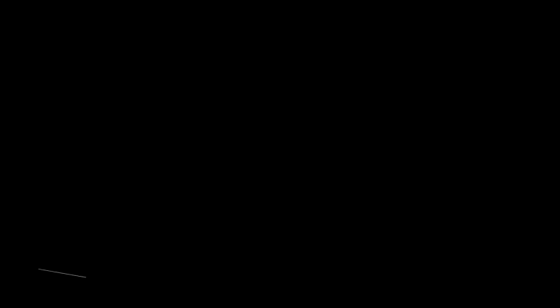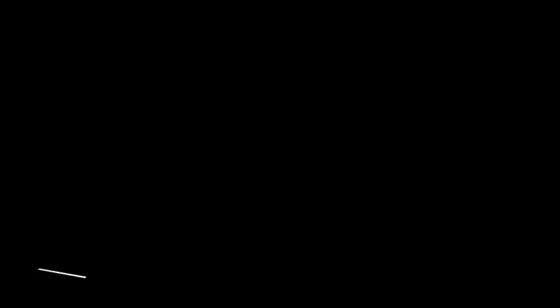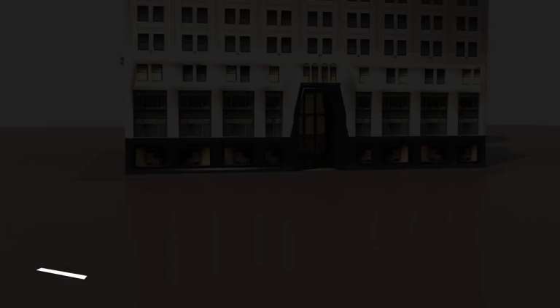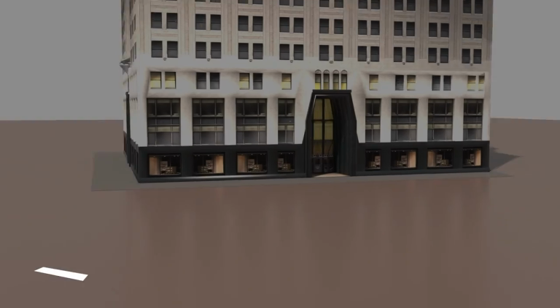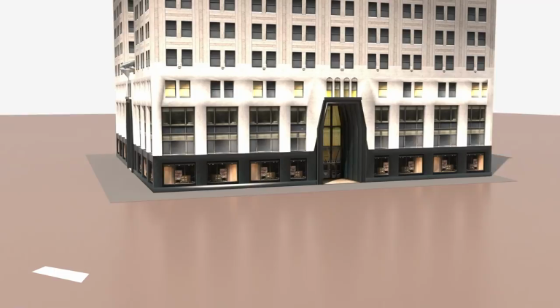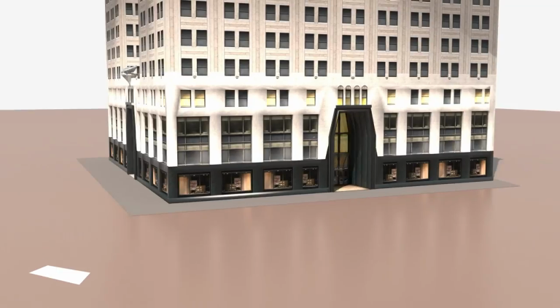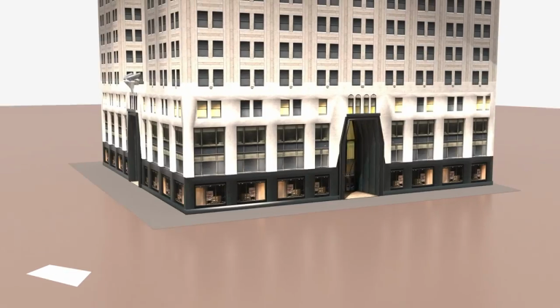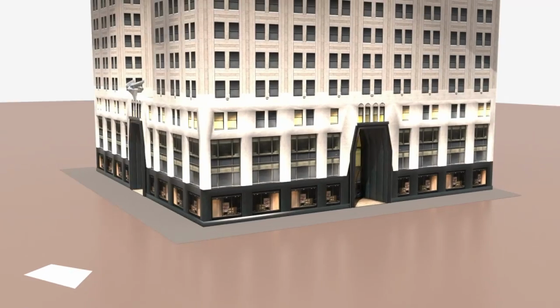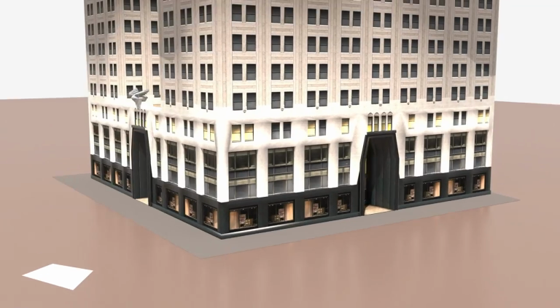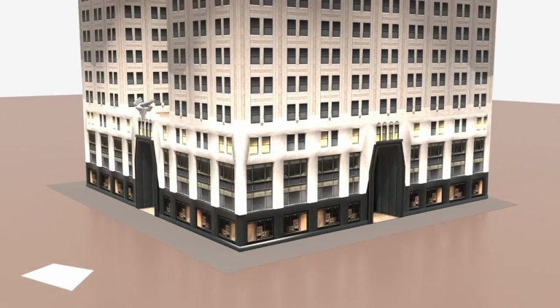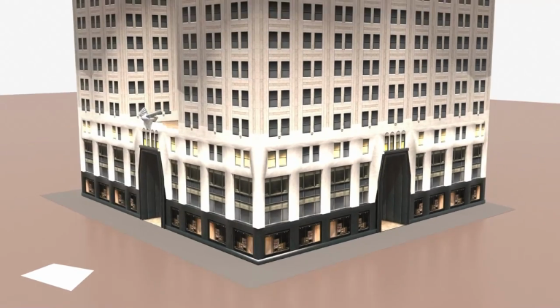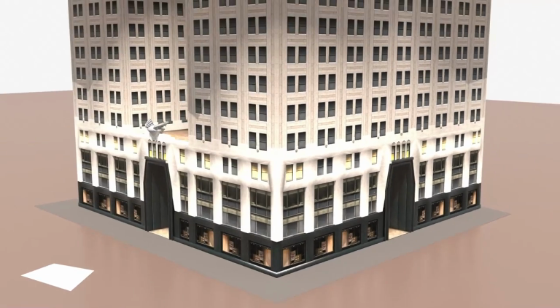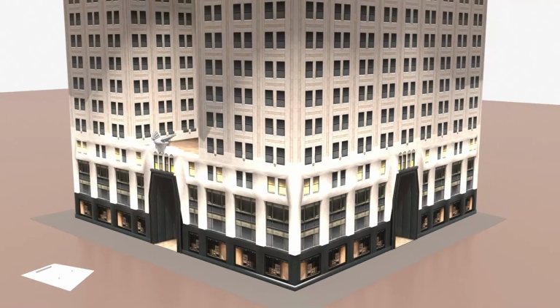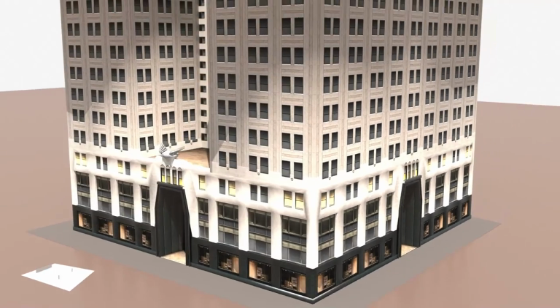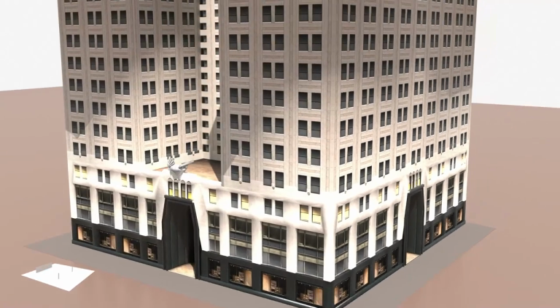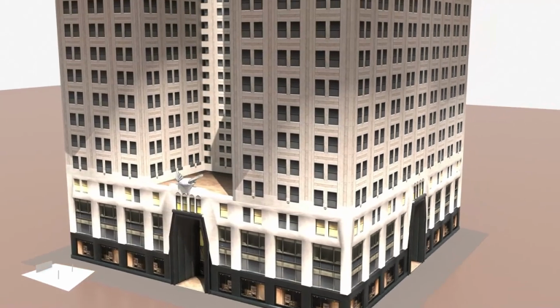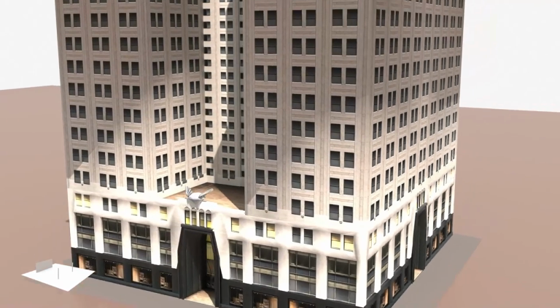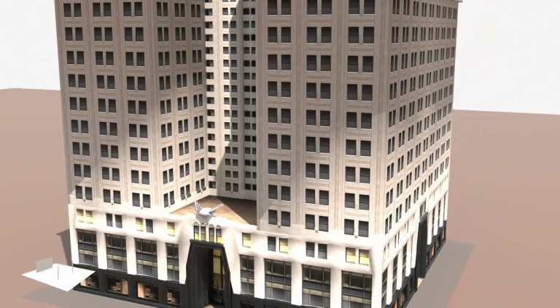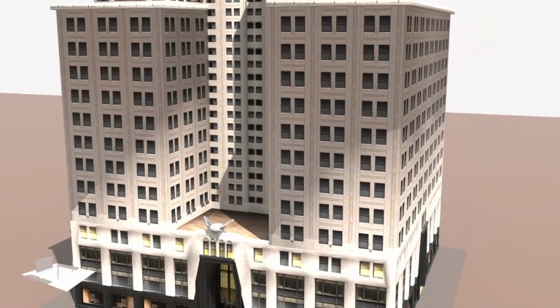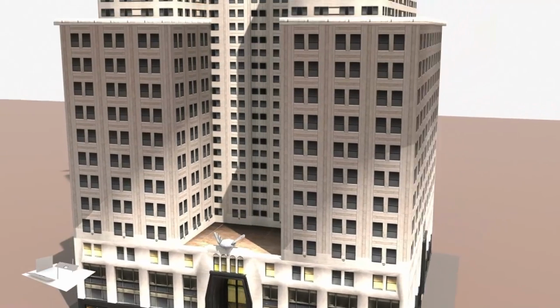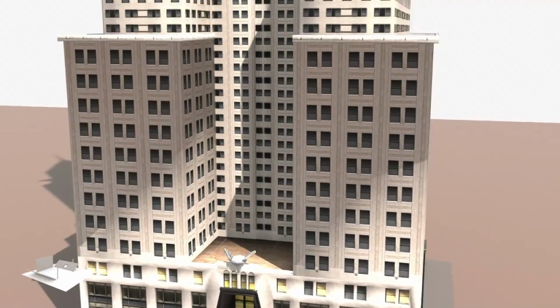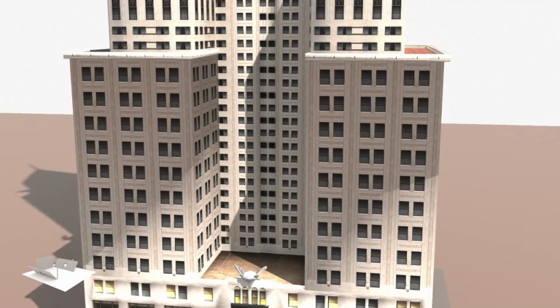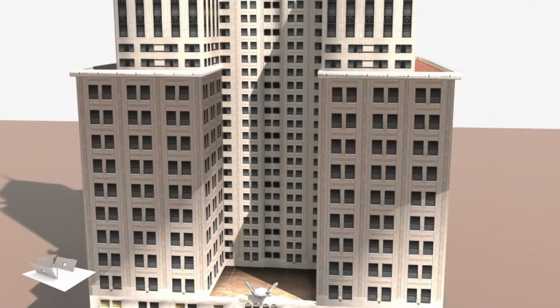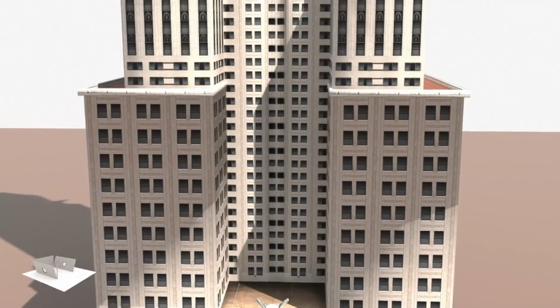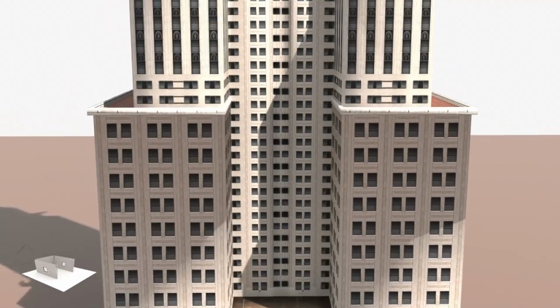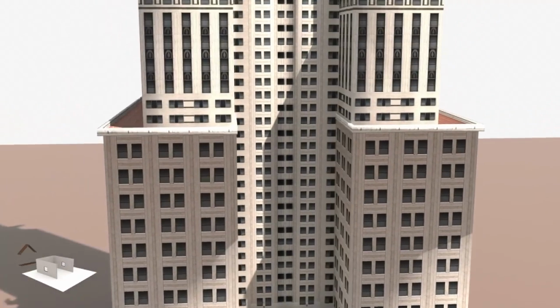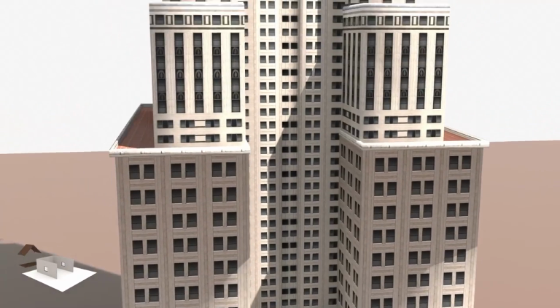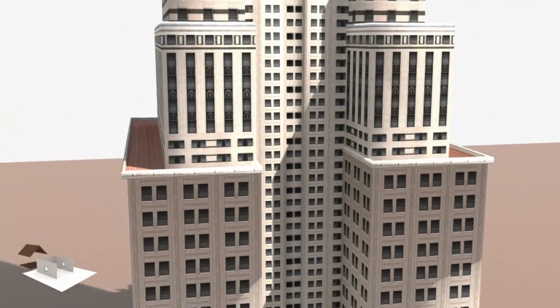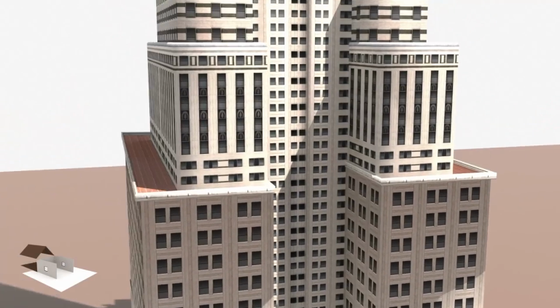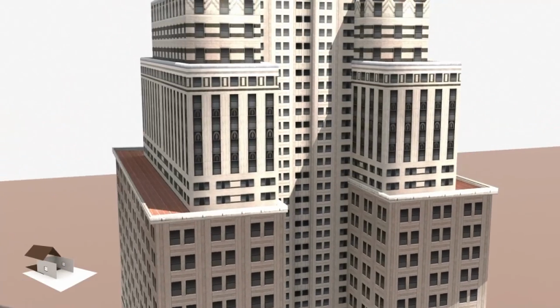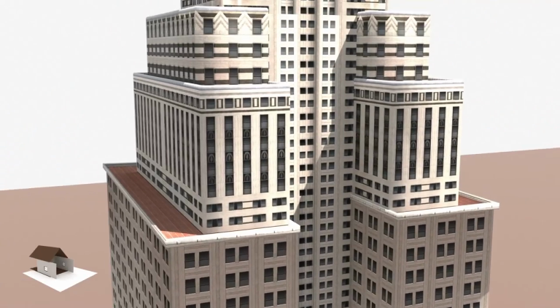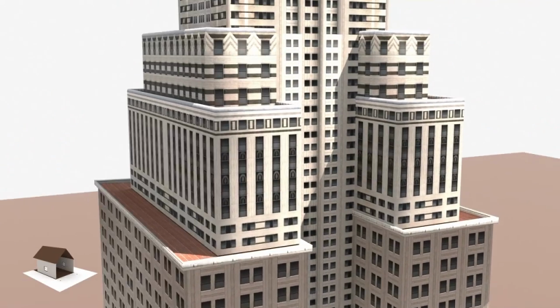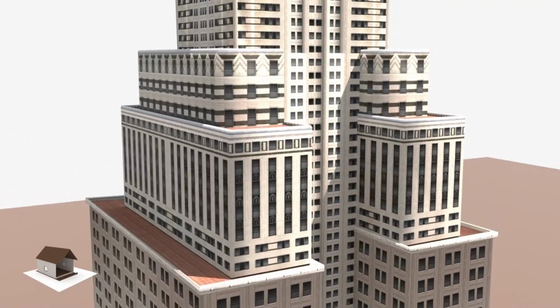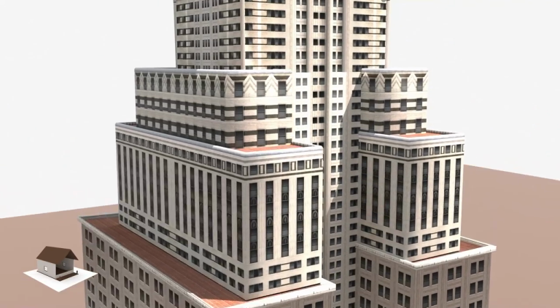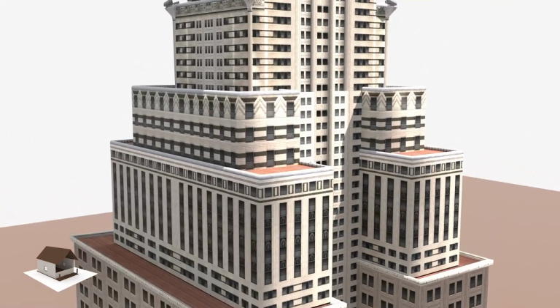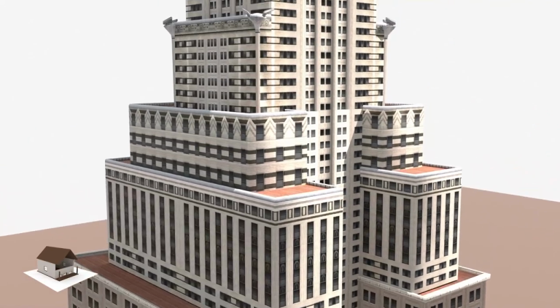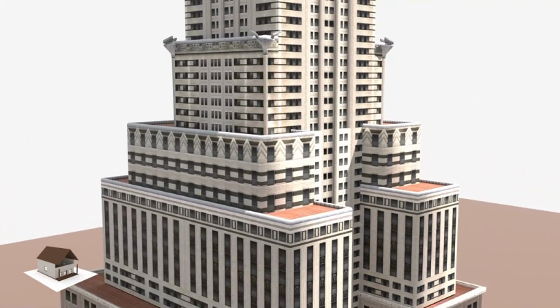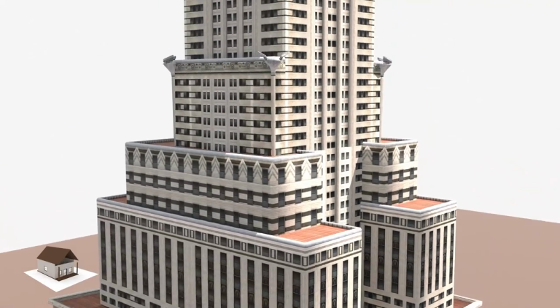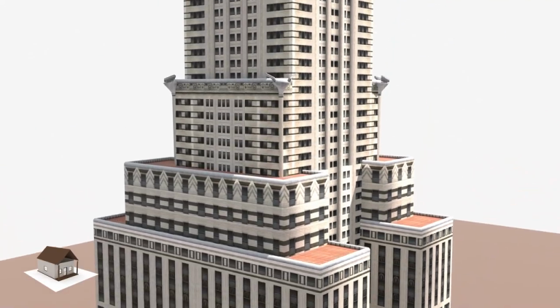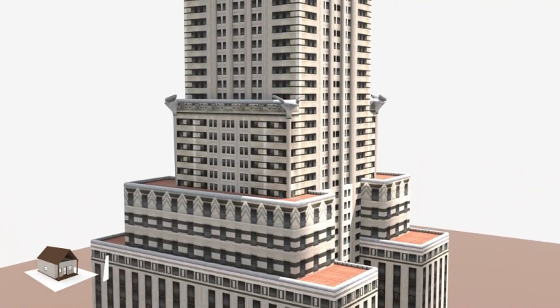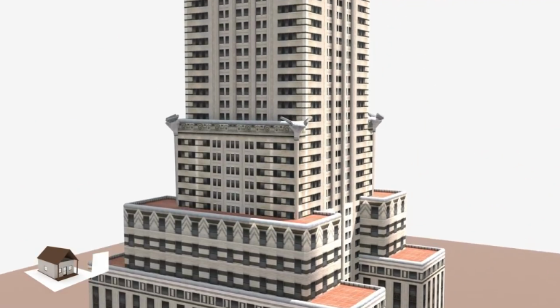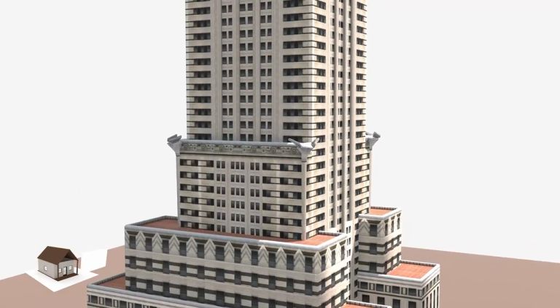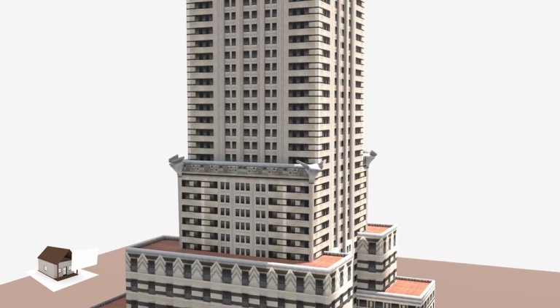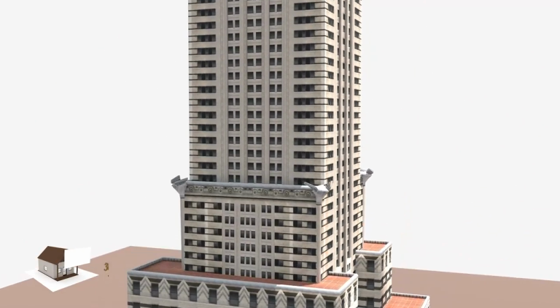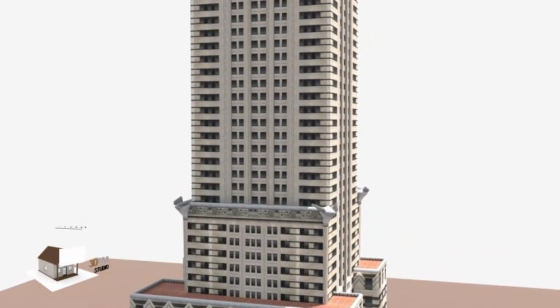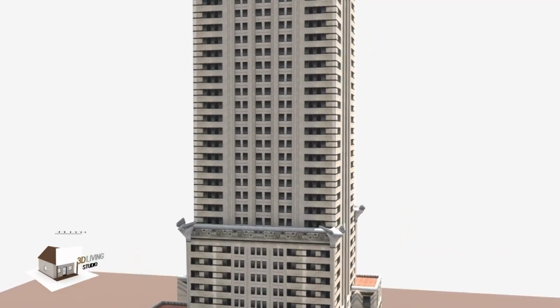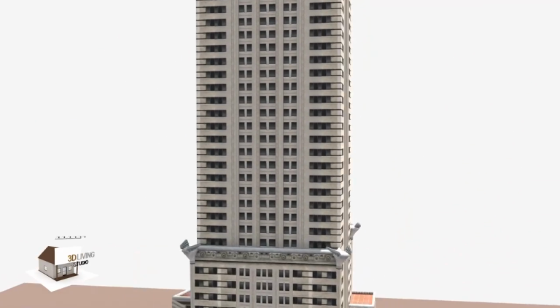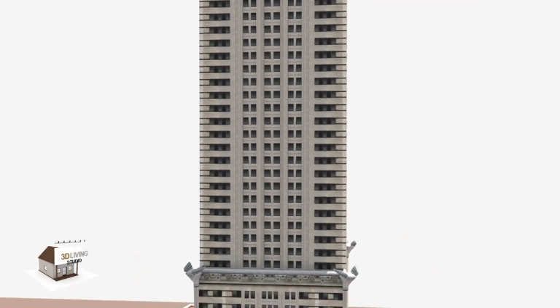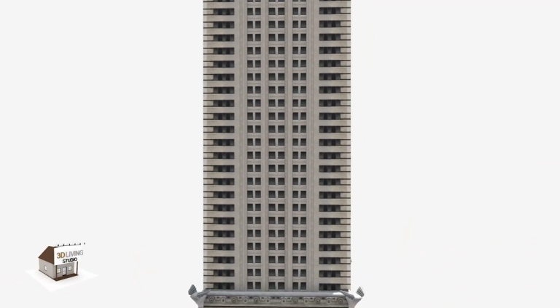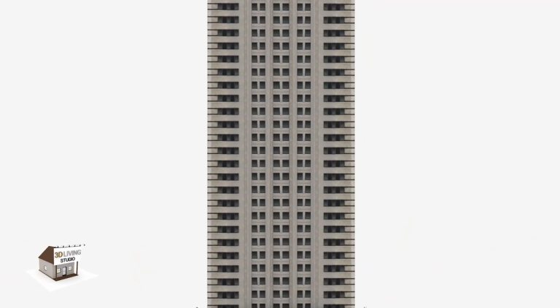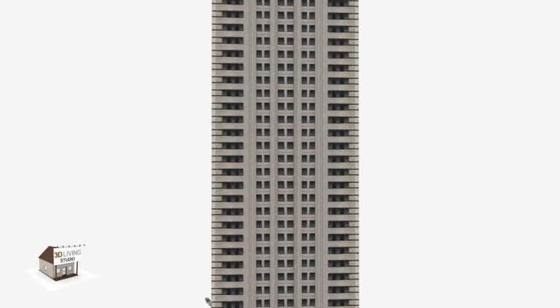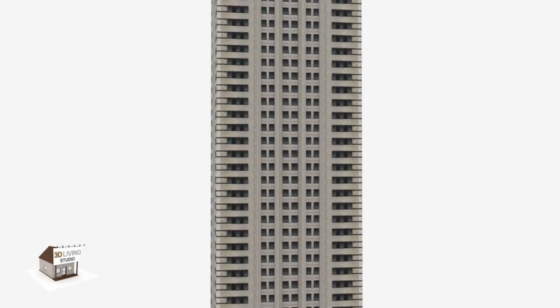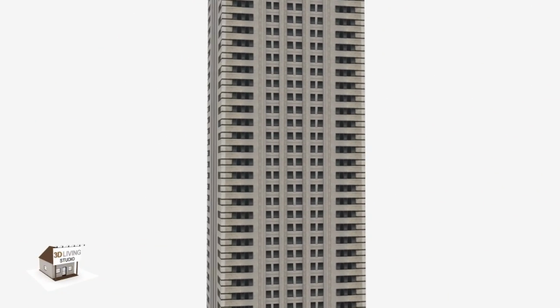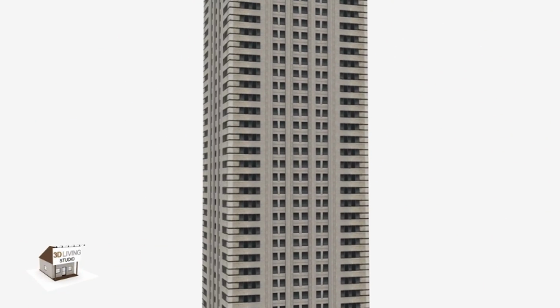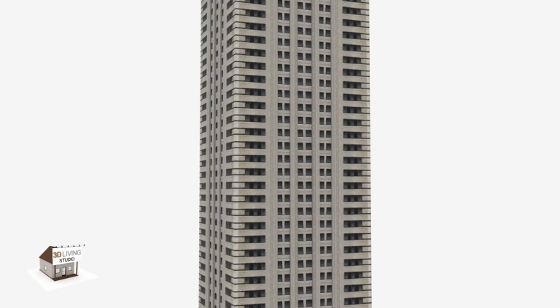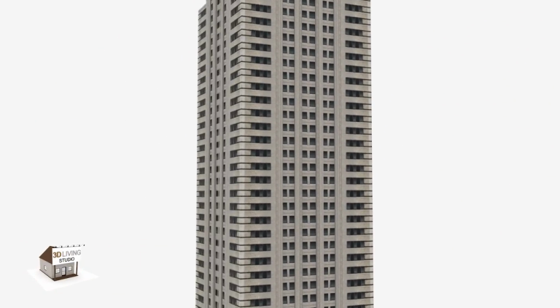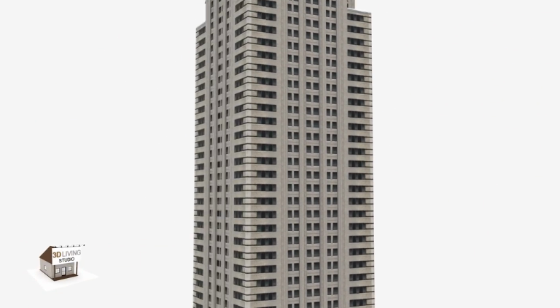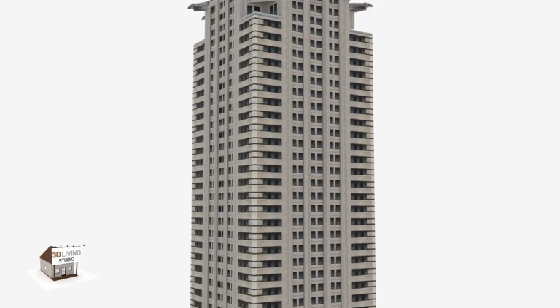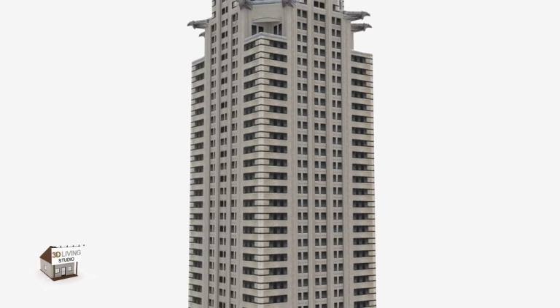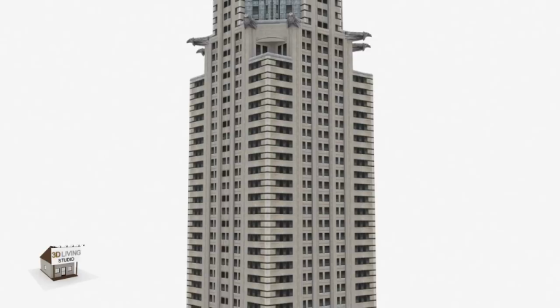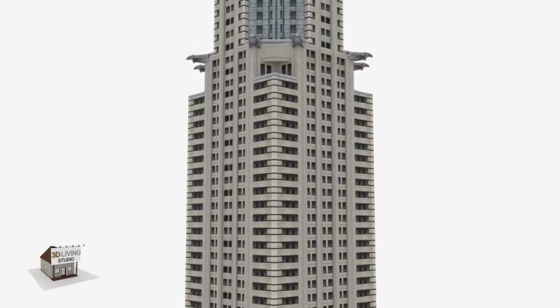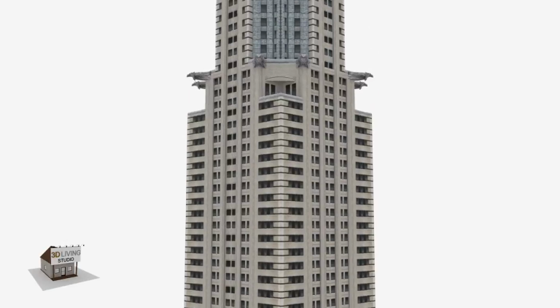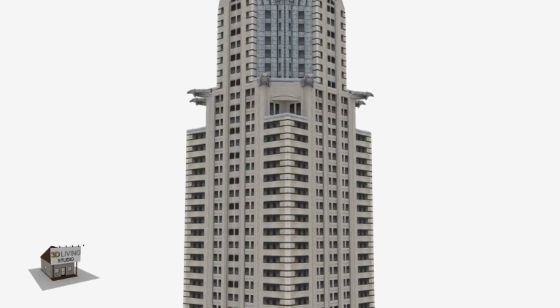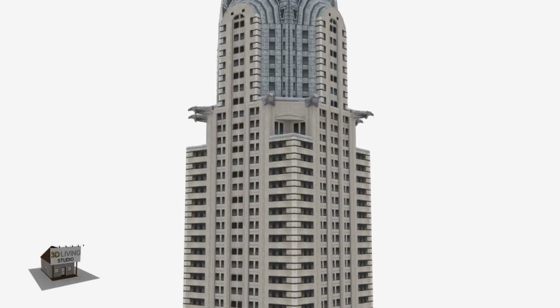Hello everybody, my name is Lucius. Today I'm going to talk about what's inside the Chrysler Building and its structure.